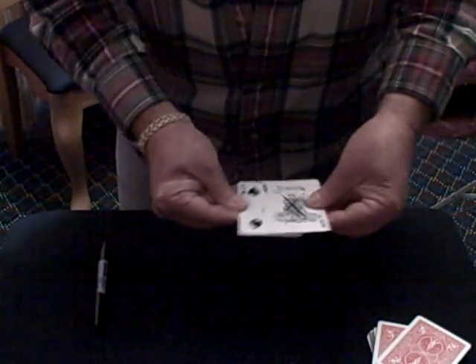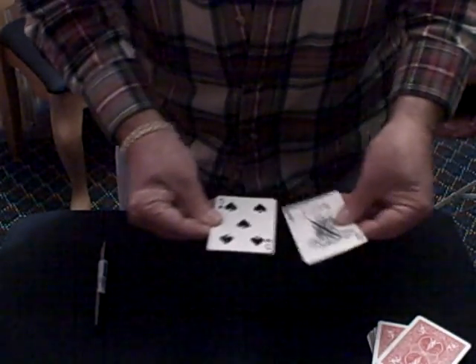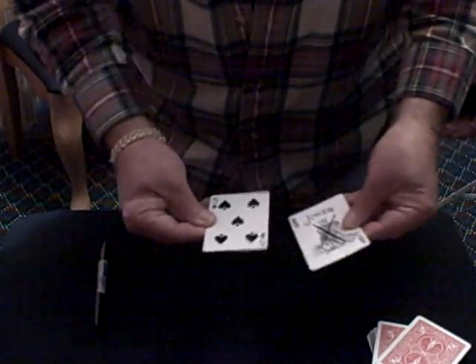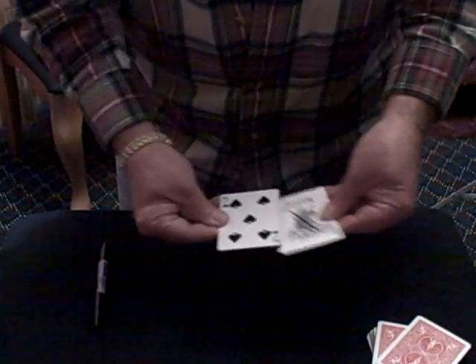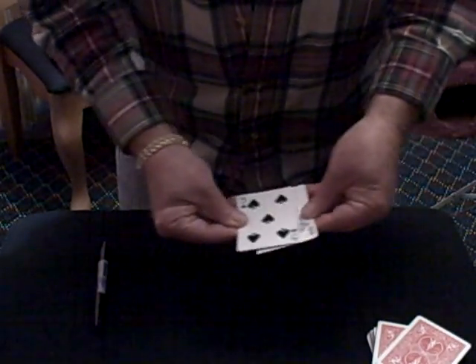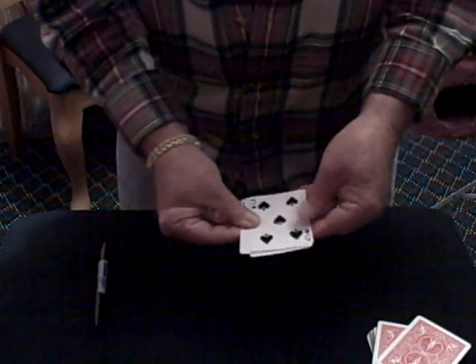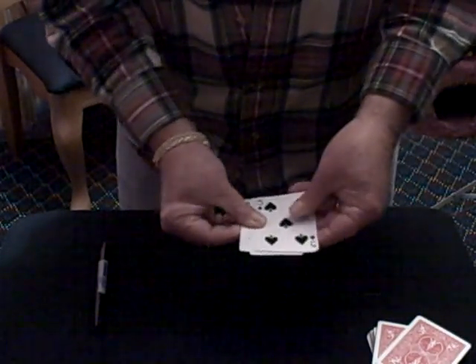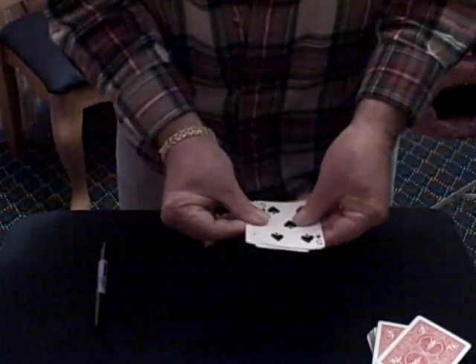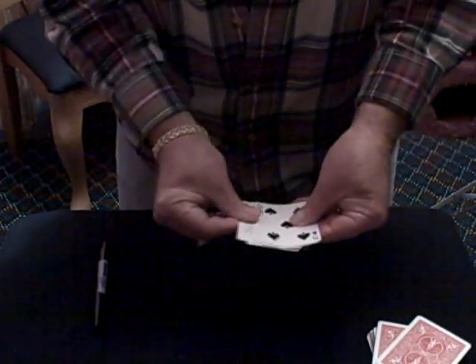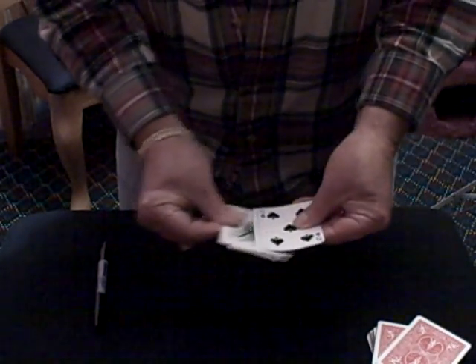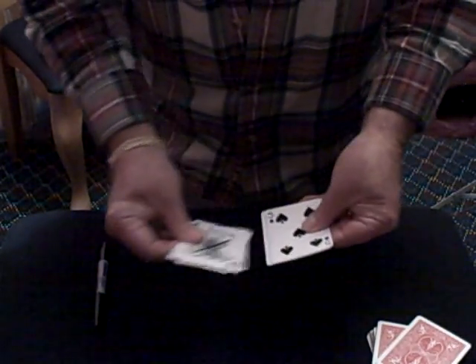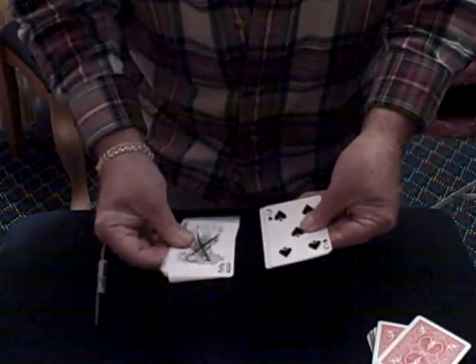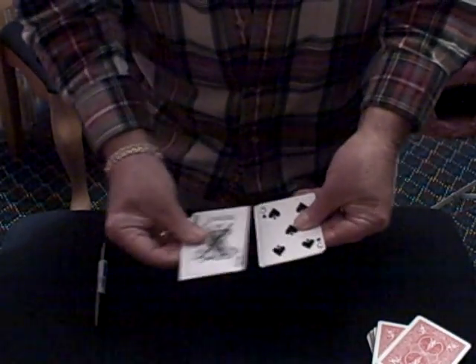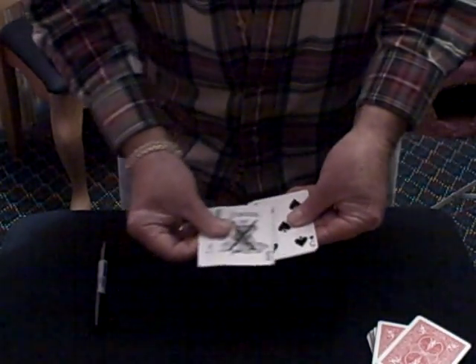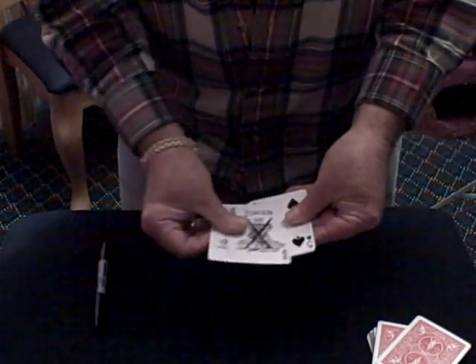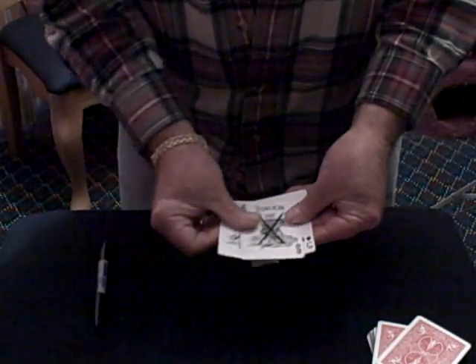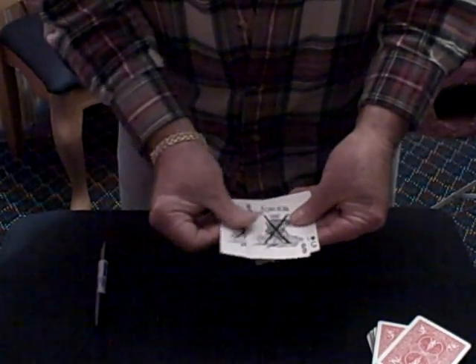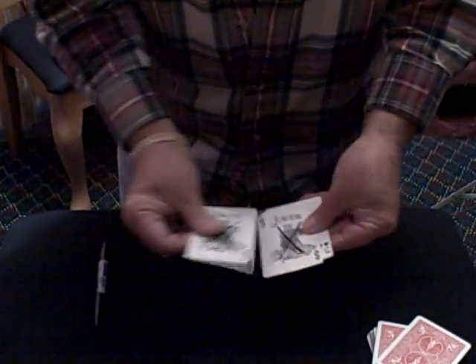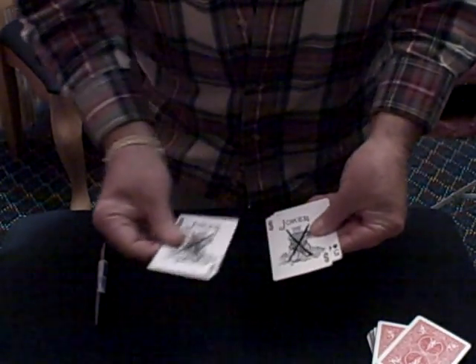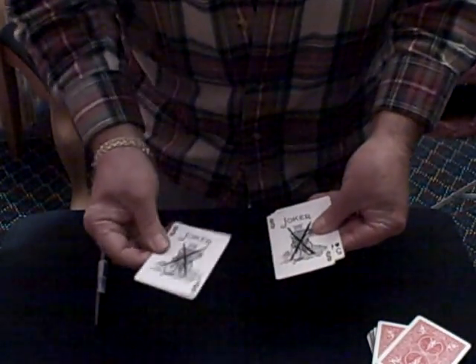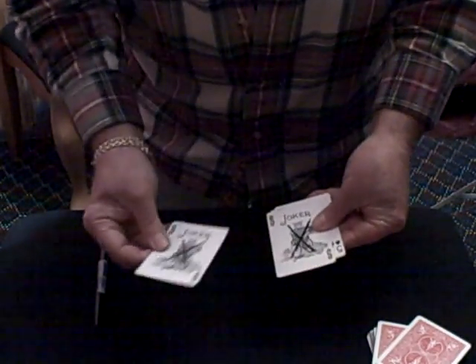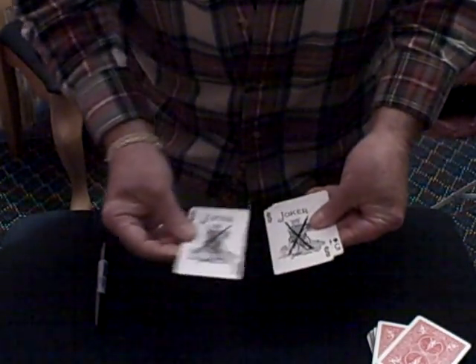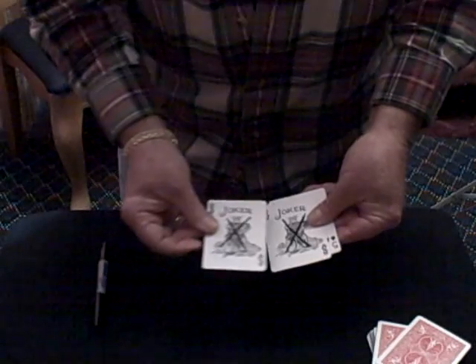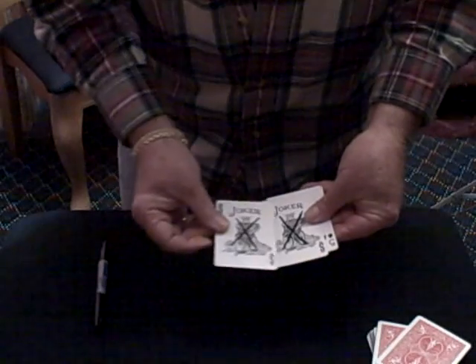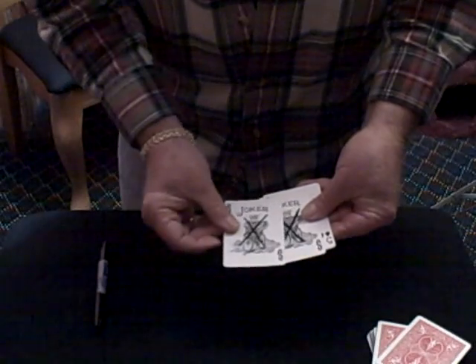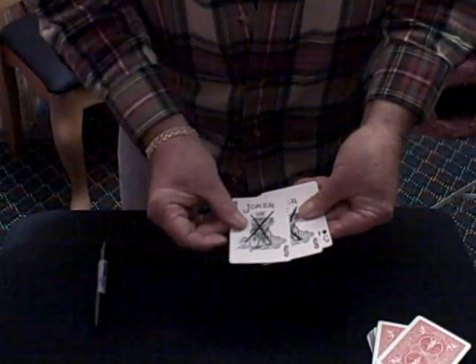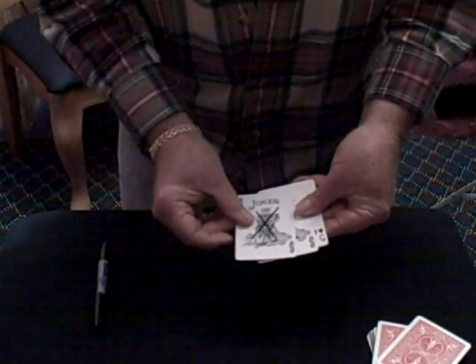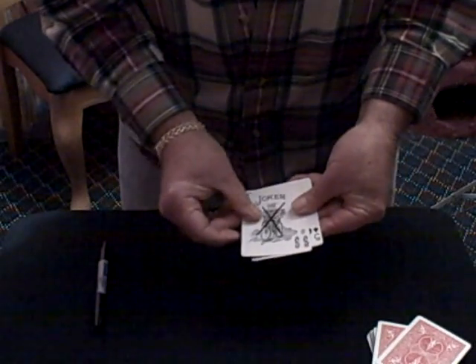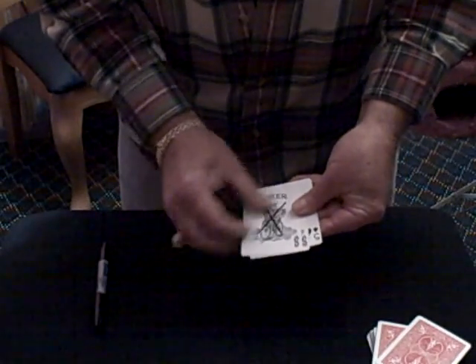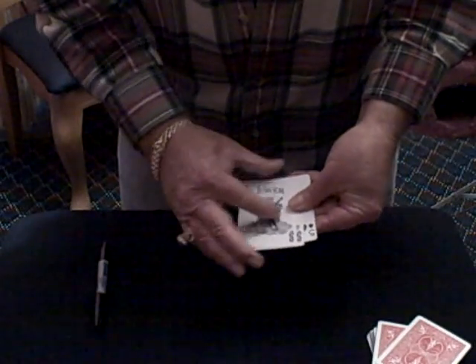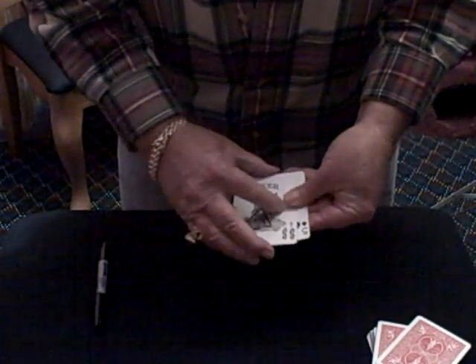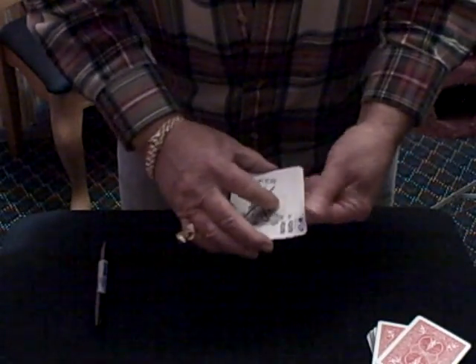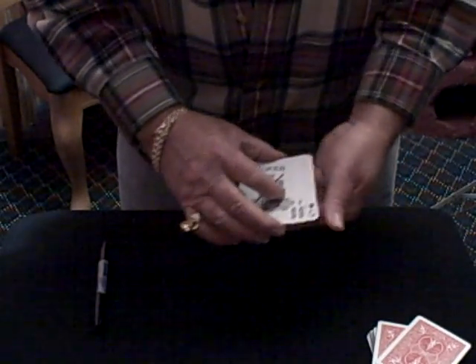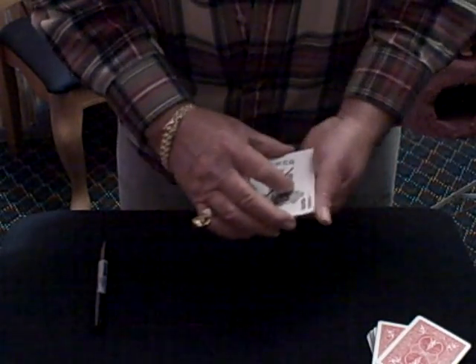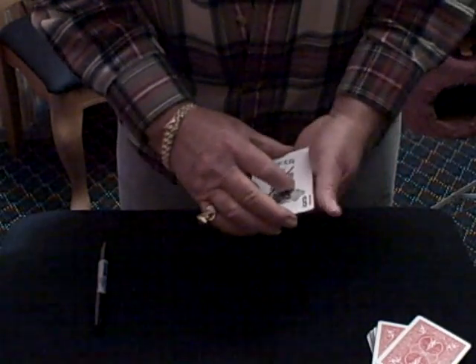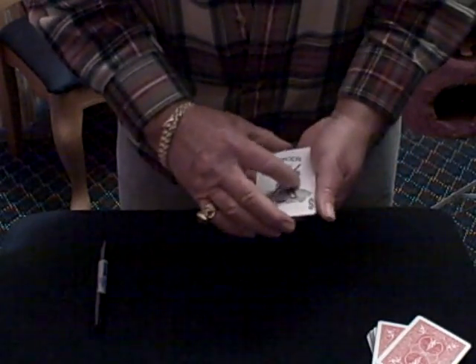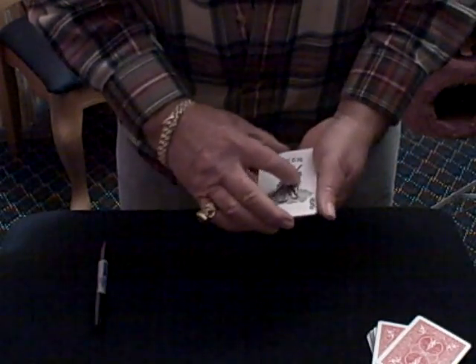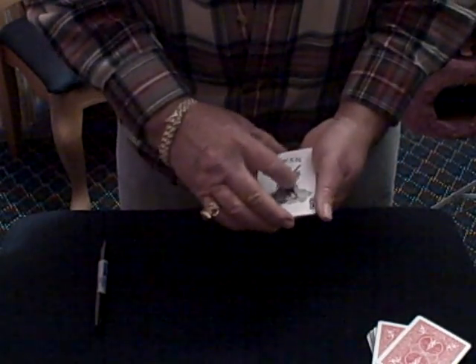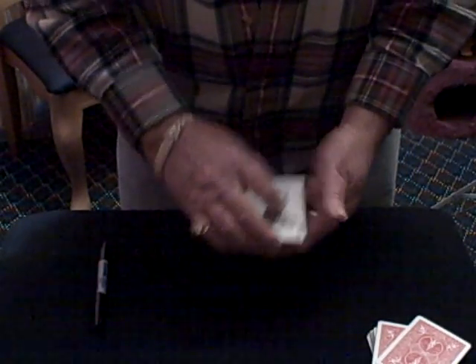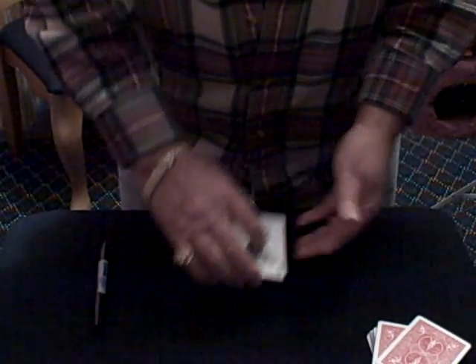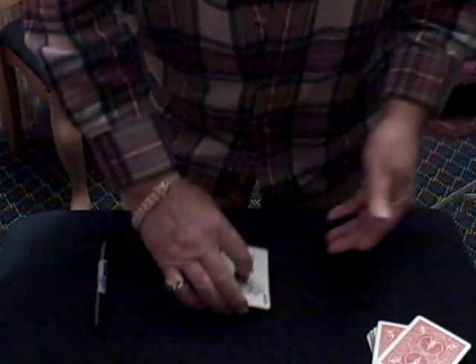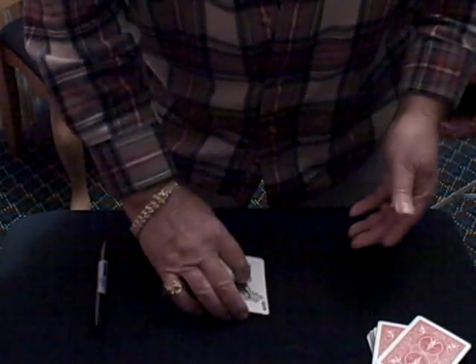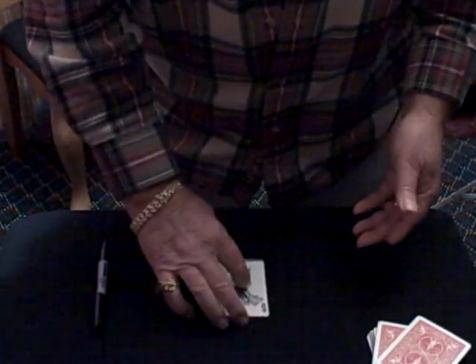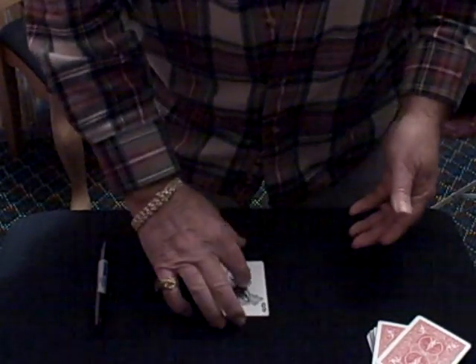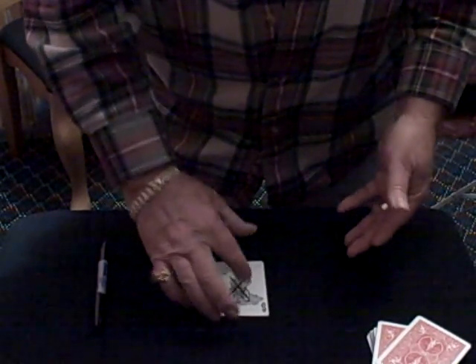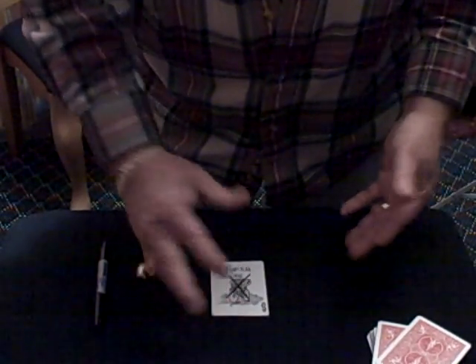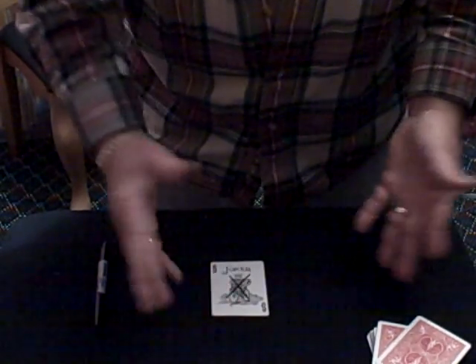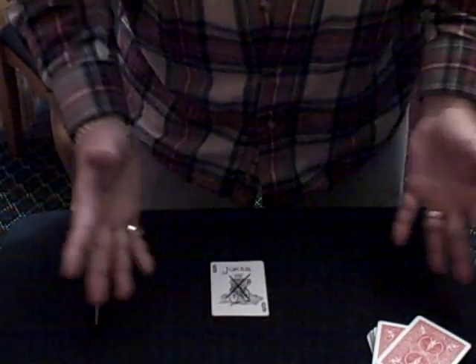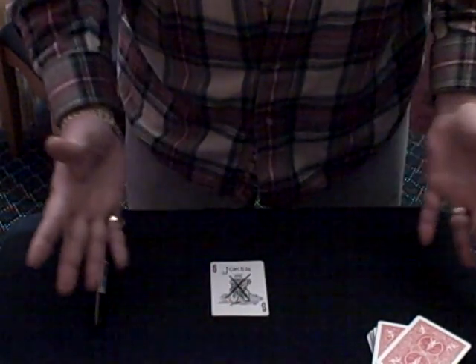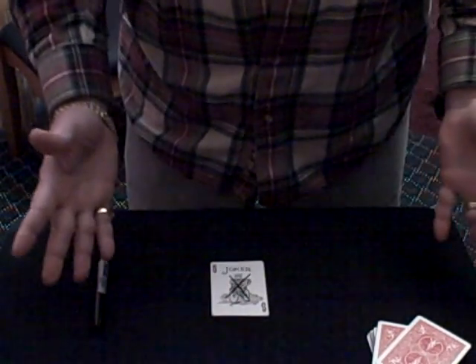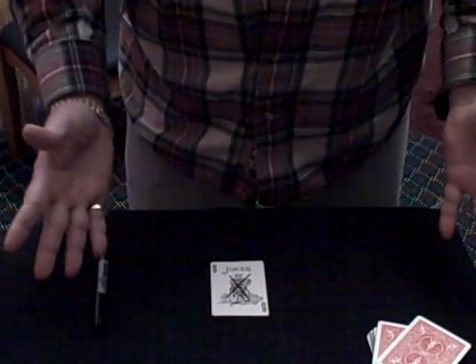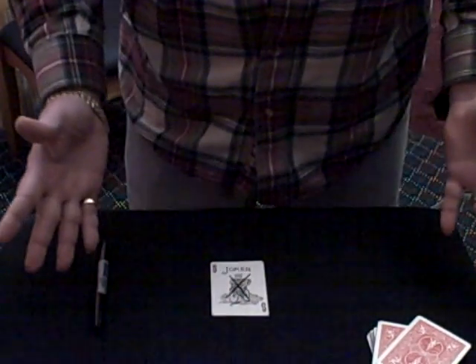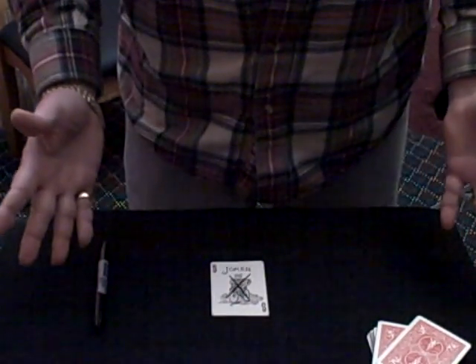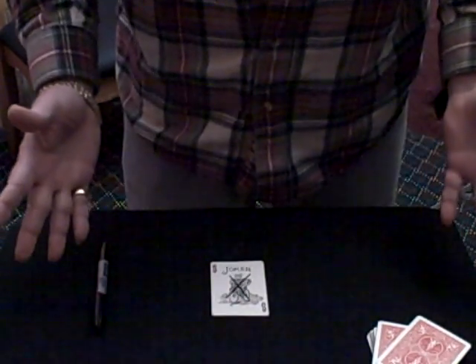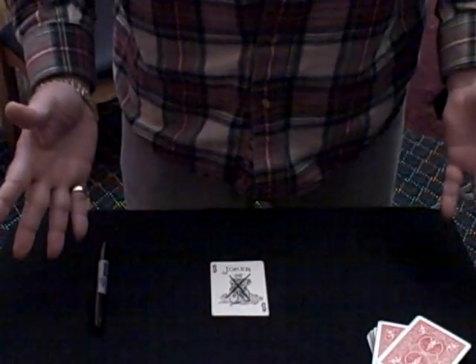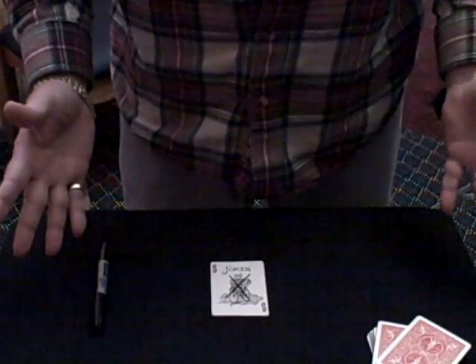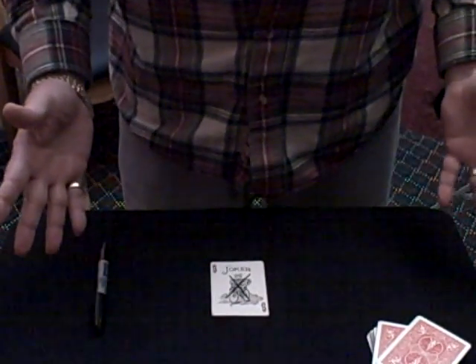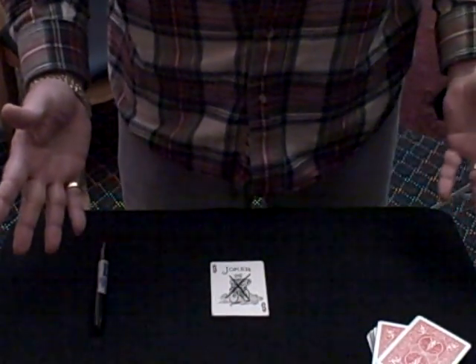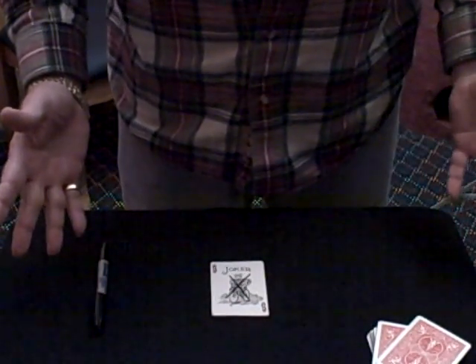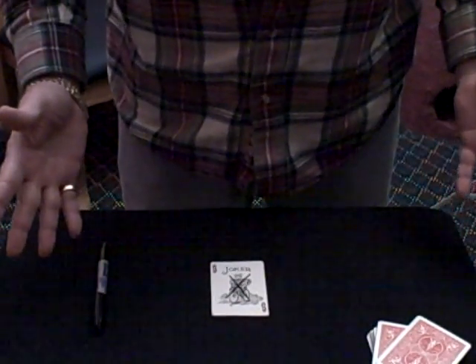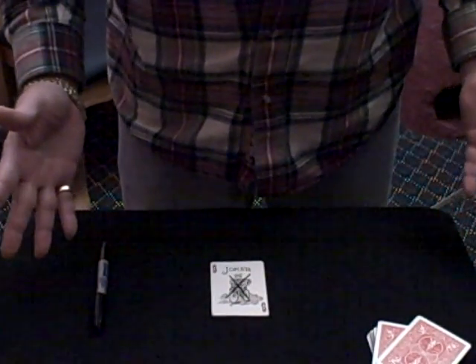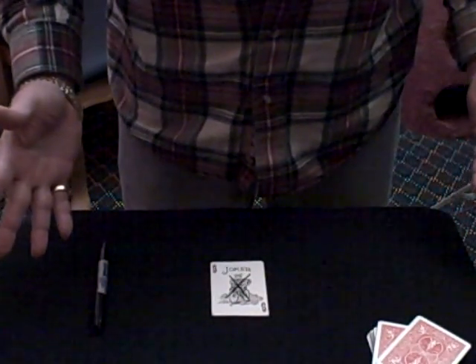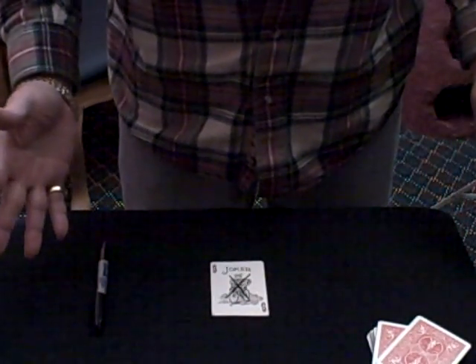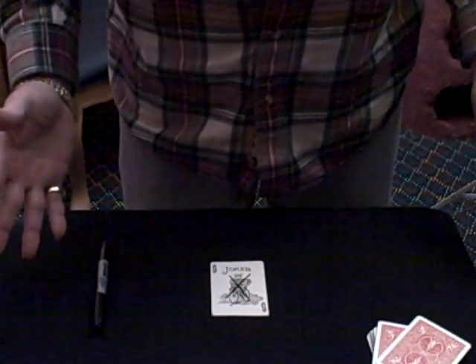Let's see what we got here with all the jokers. That's it. Brand new twist and turn.